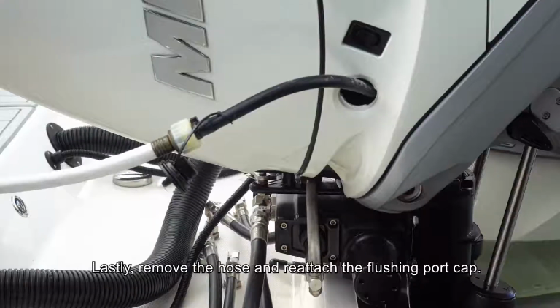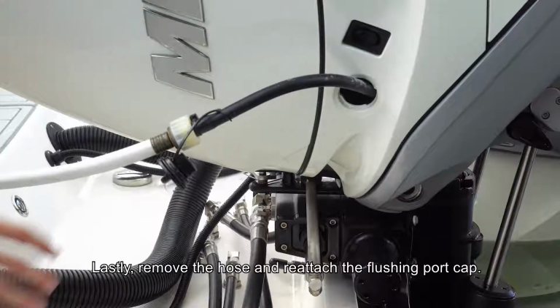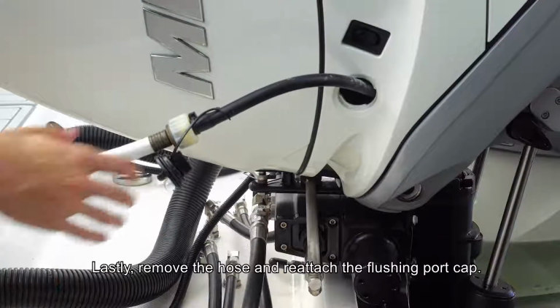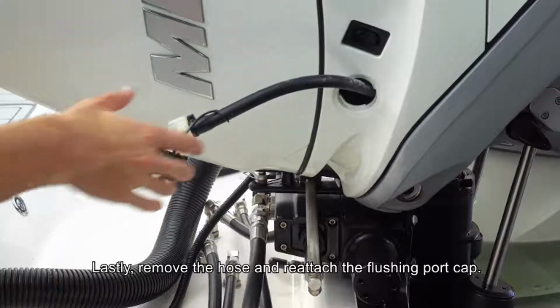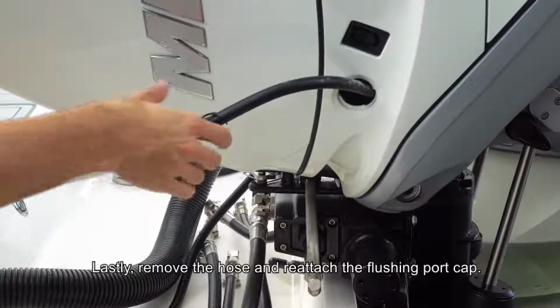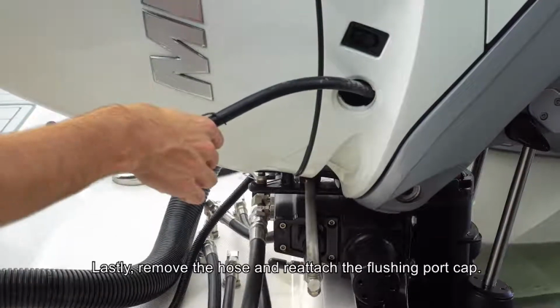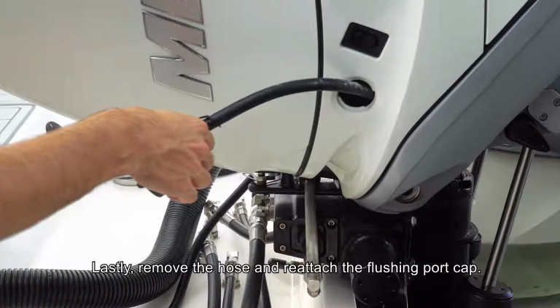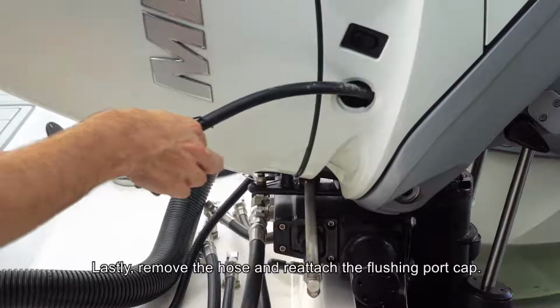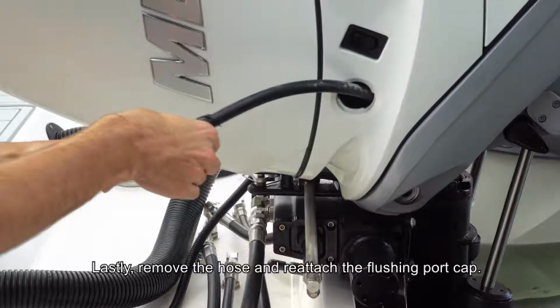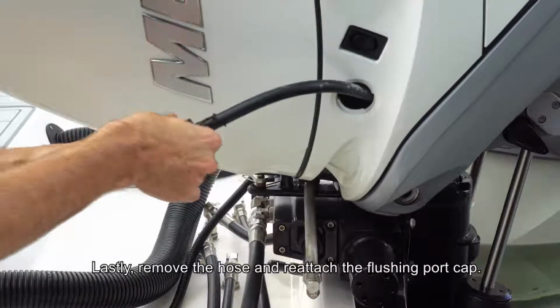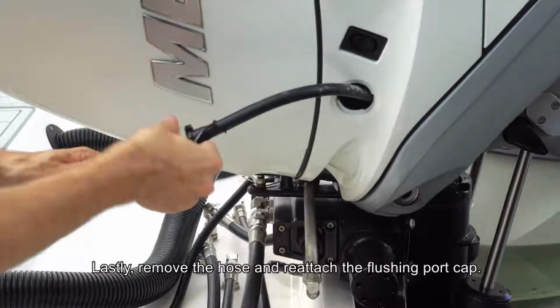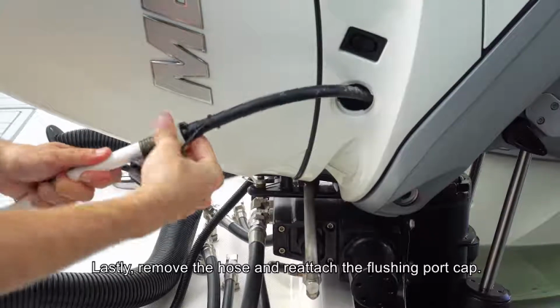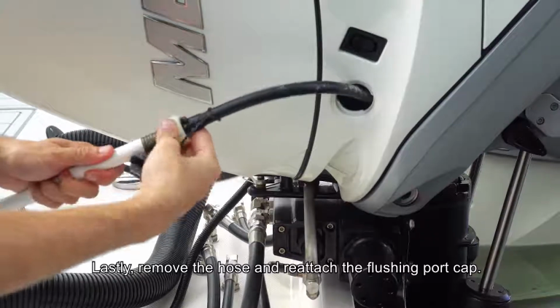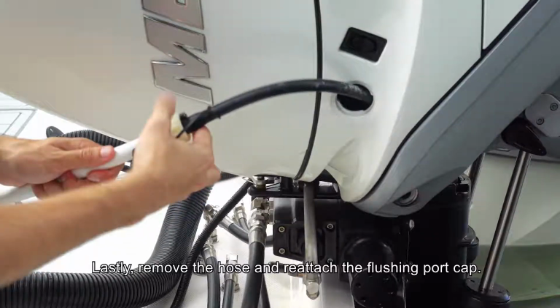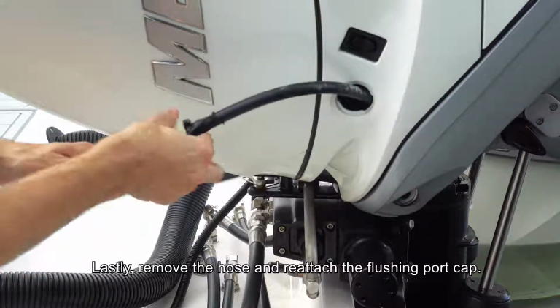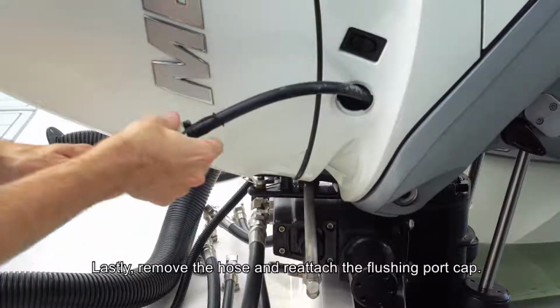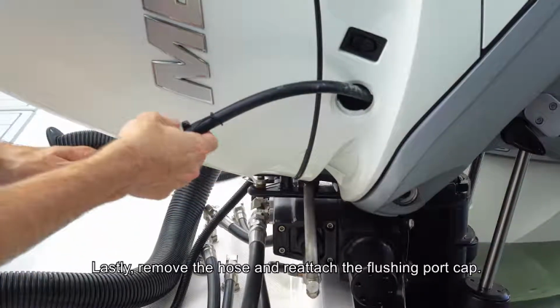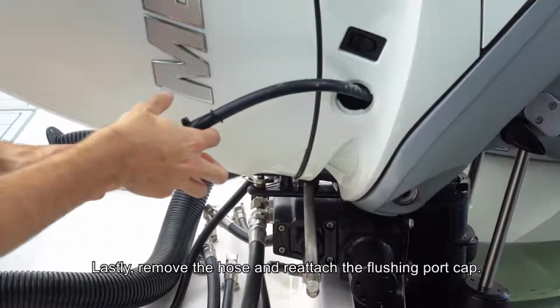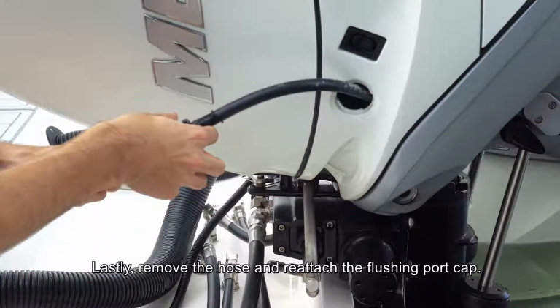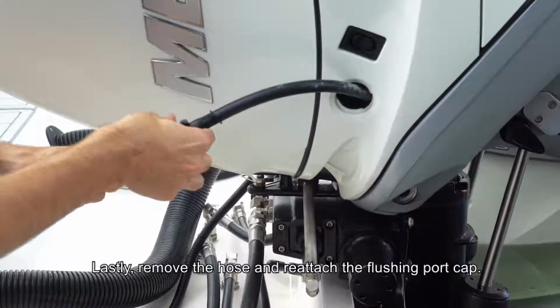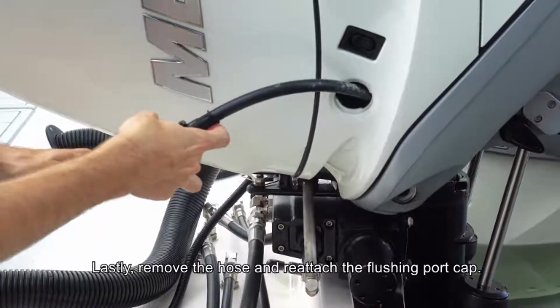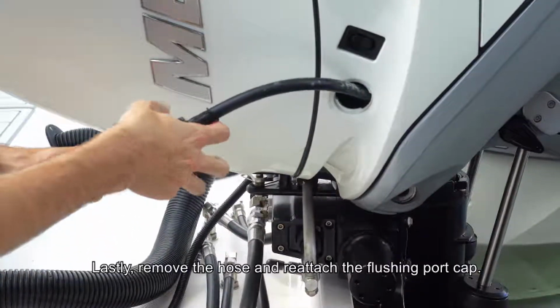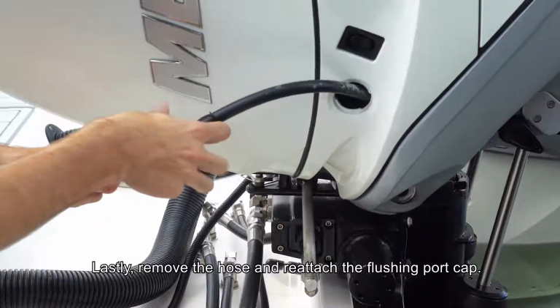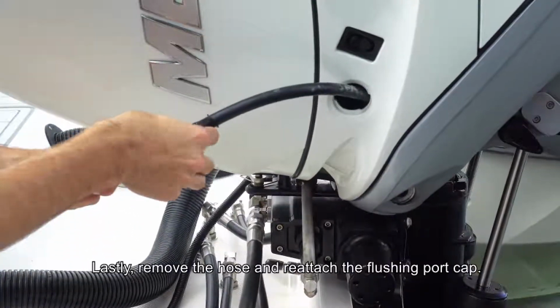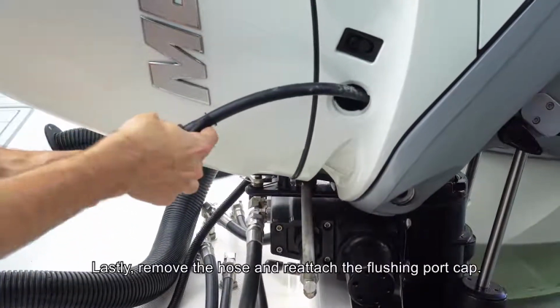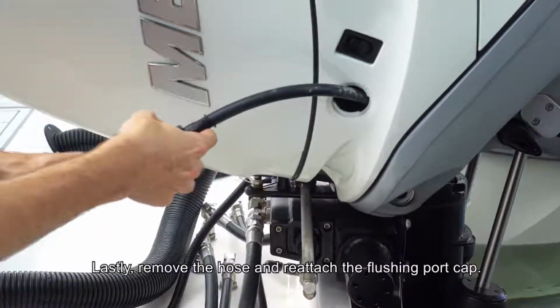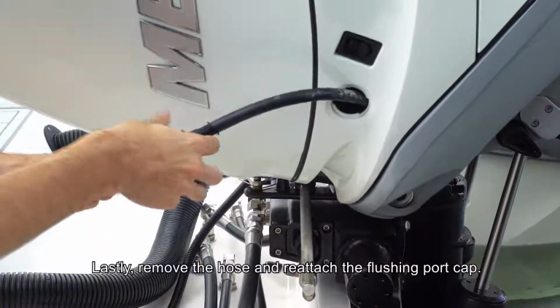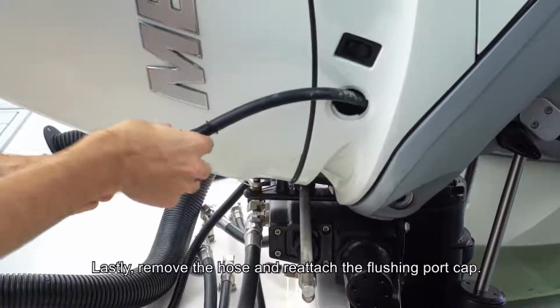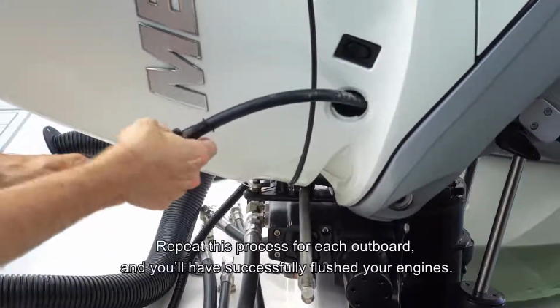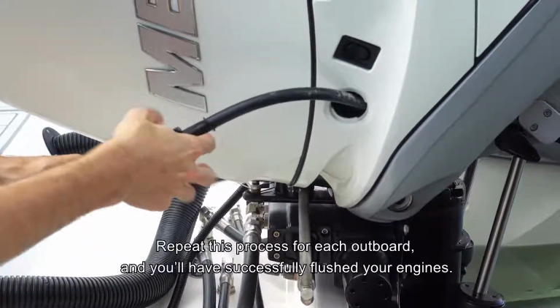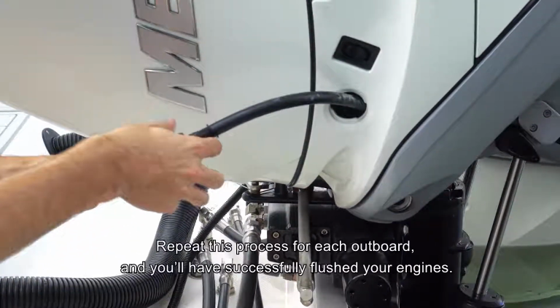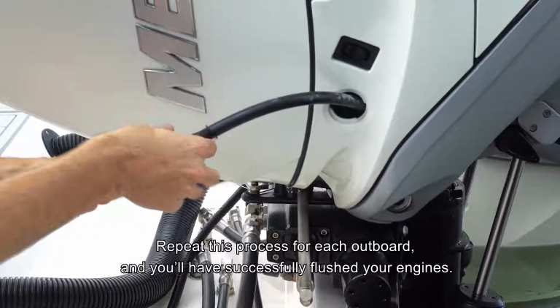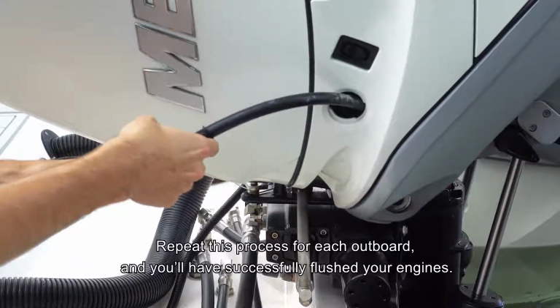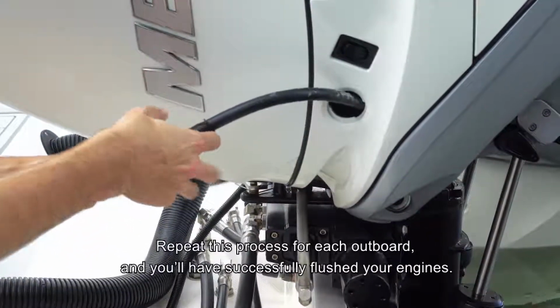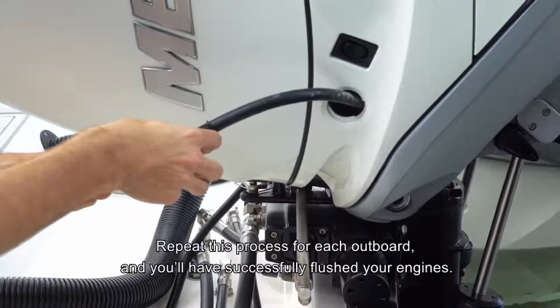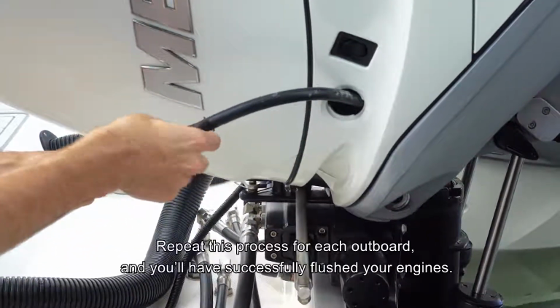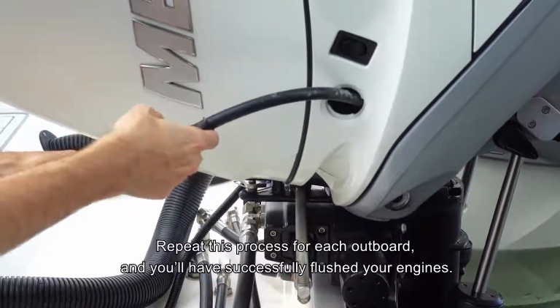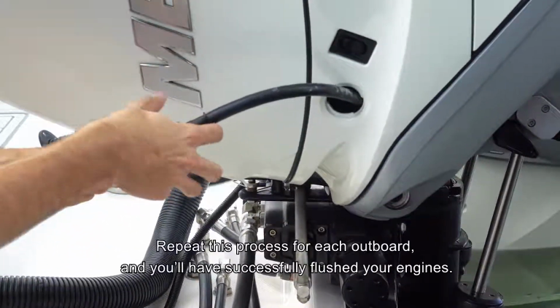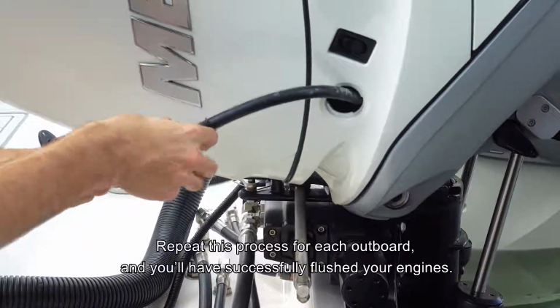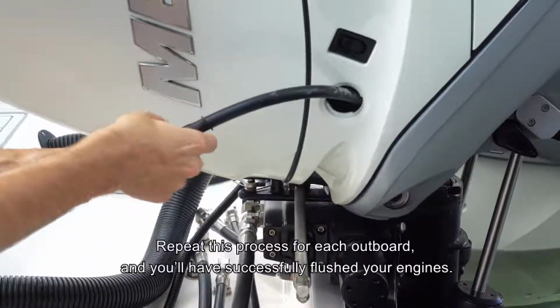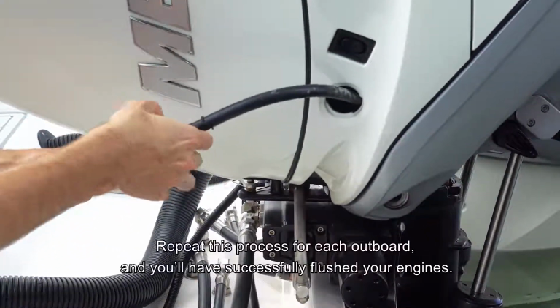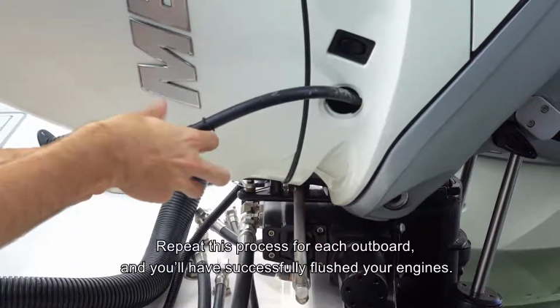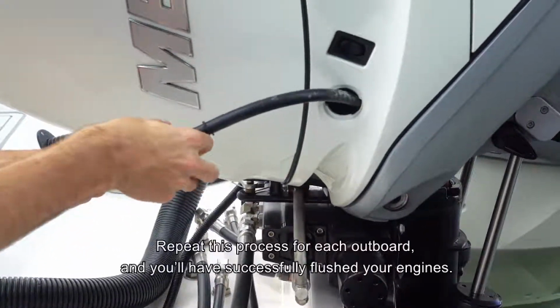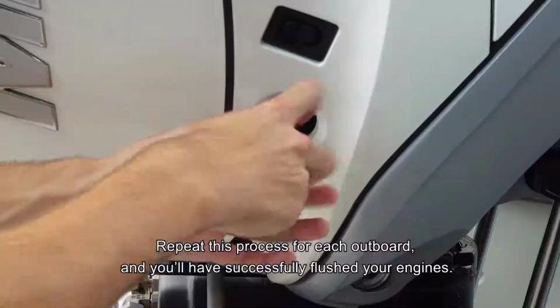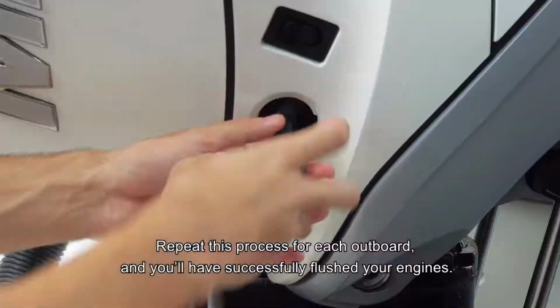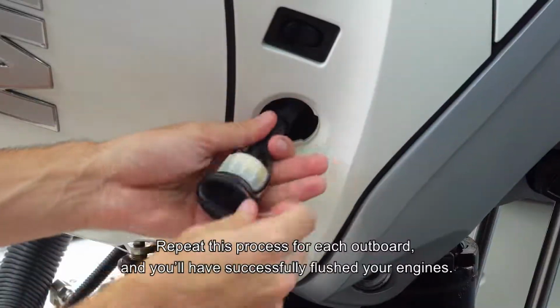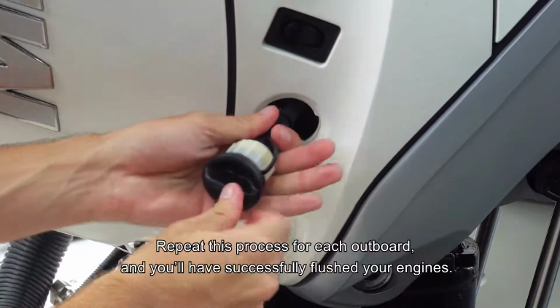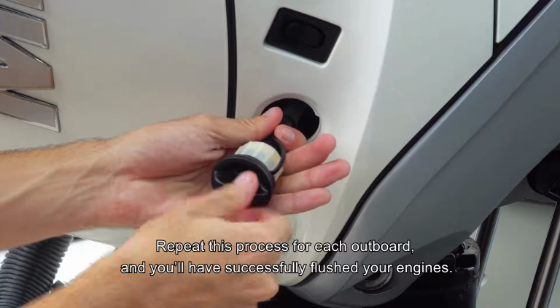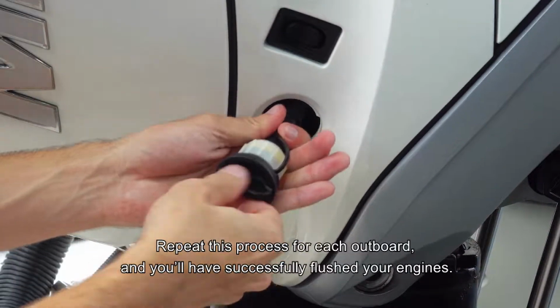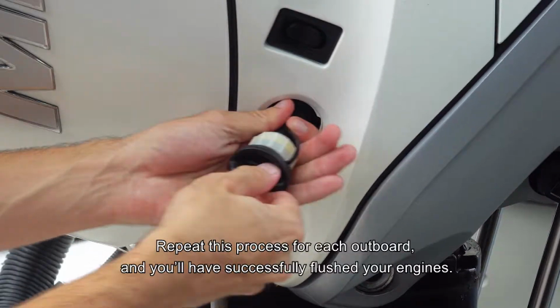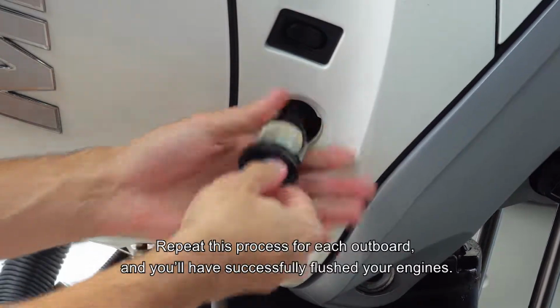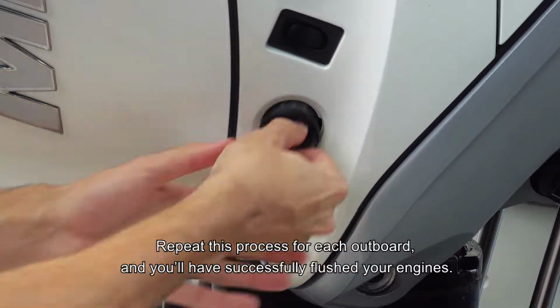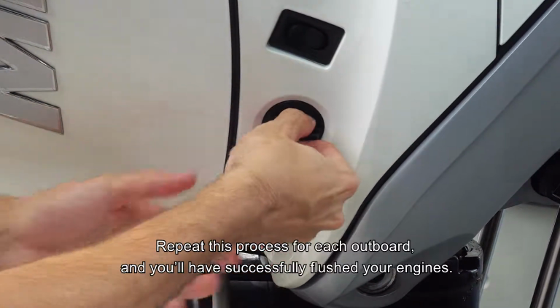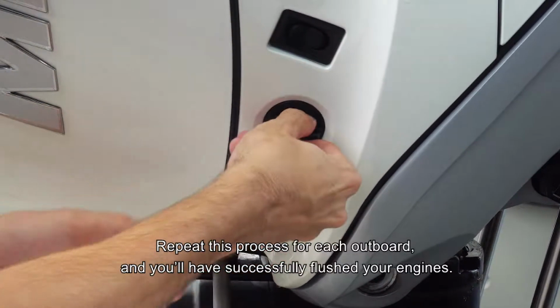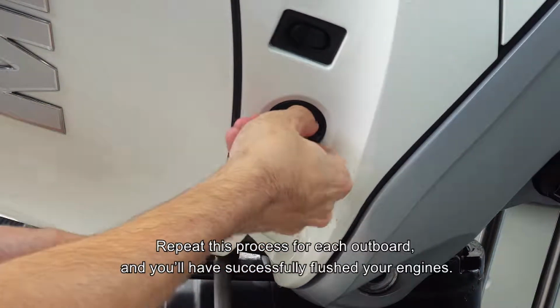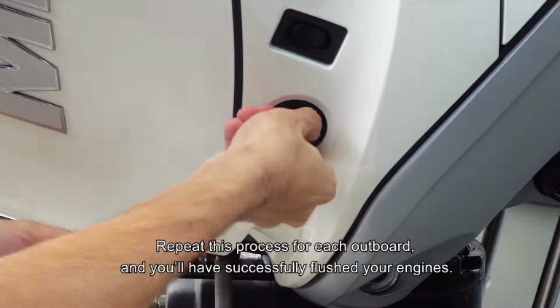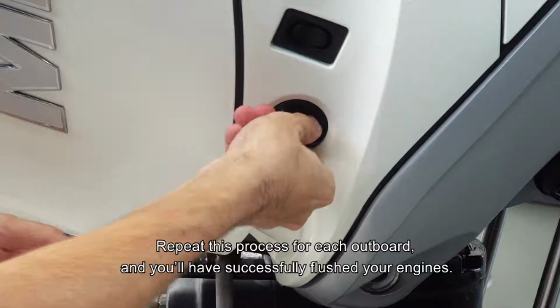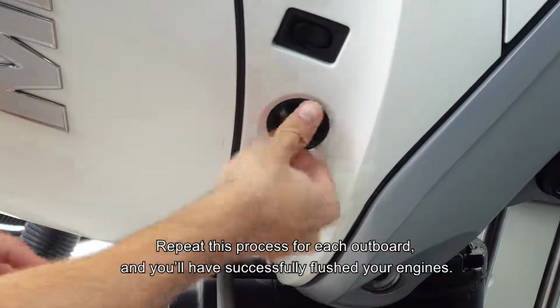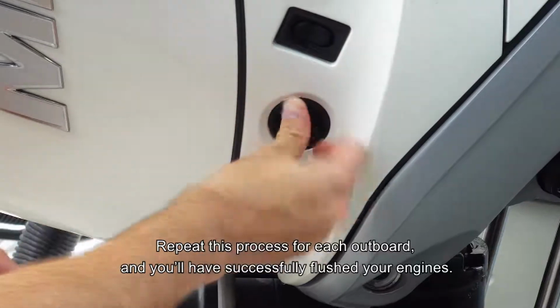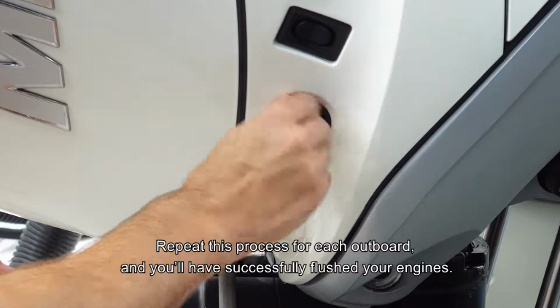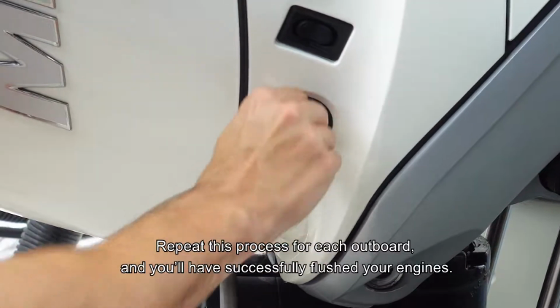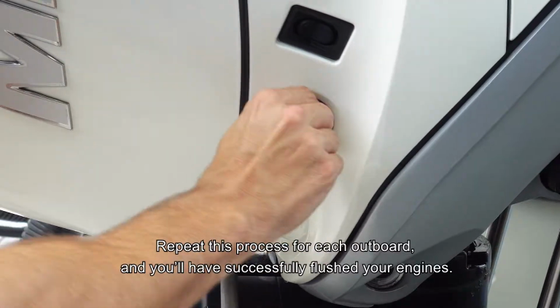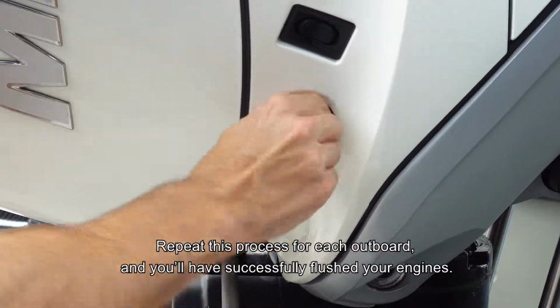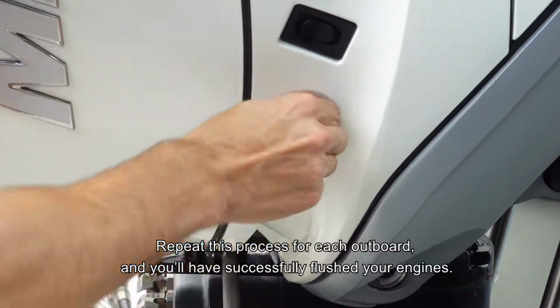Lastly, remove the hose and reattach the flushing port cap. Repeat this process for each outboard, and you'll have successfully flushed your engines.